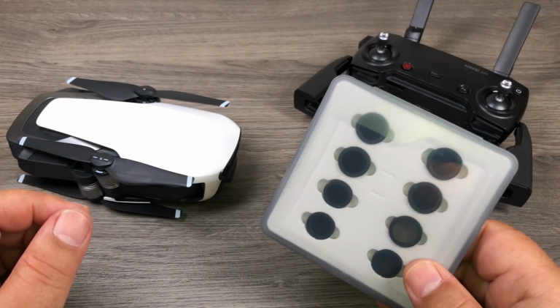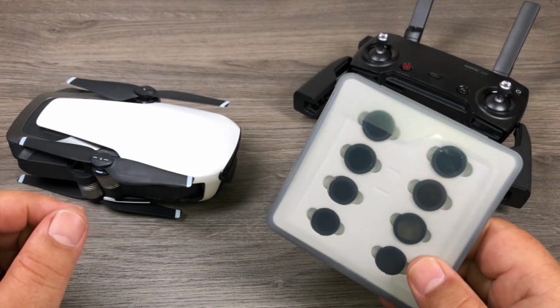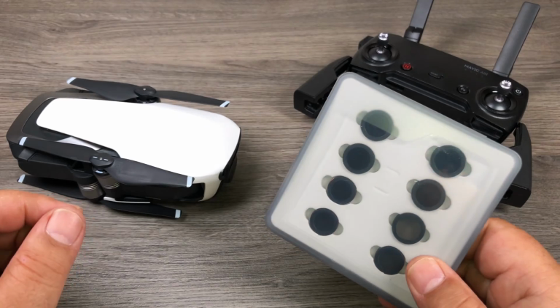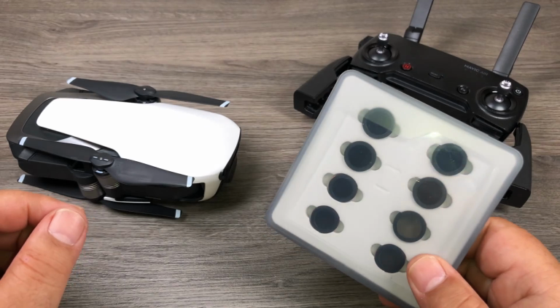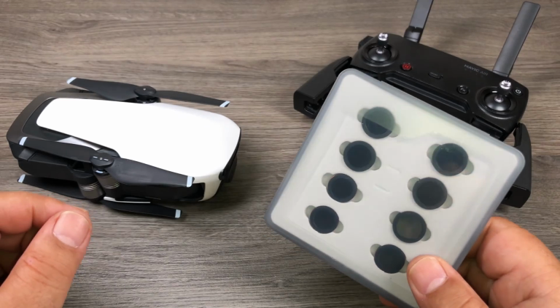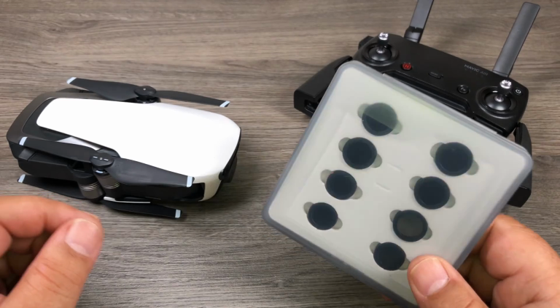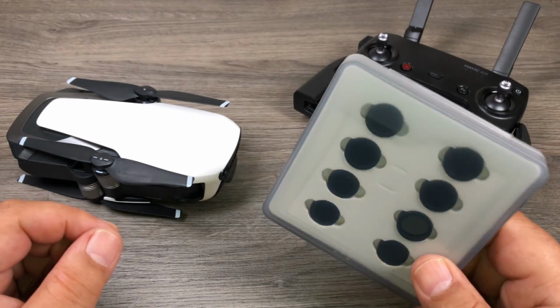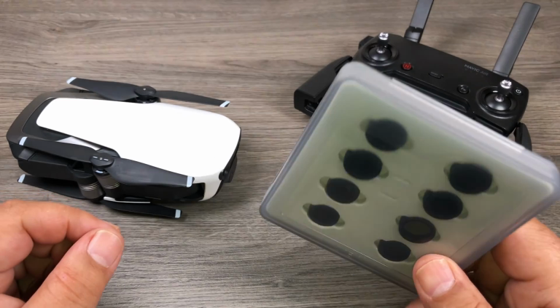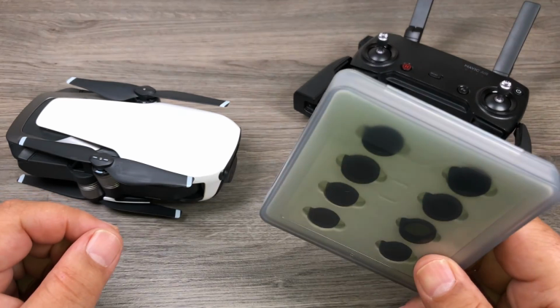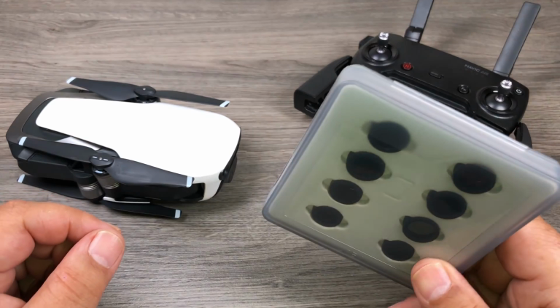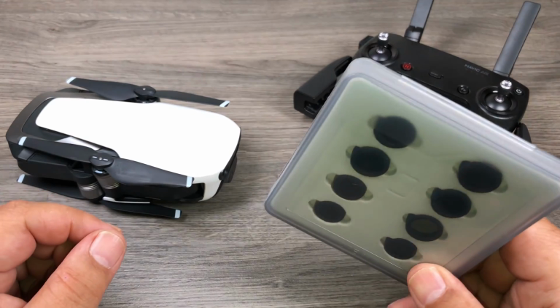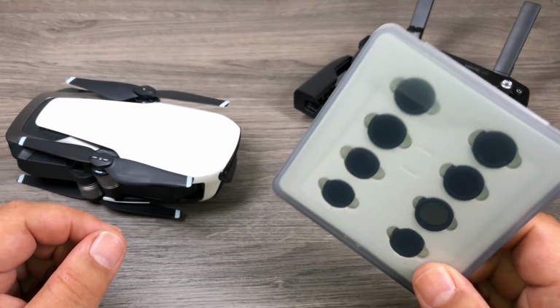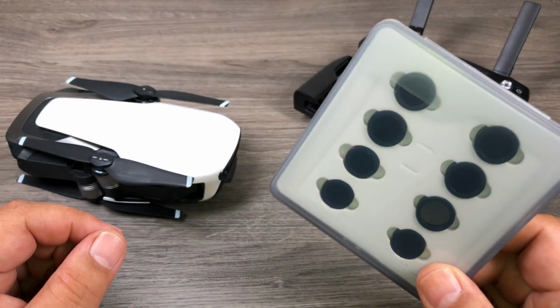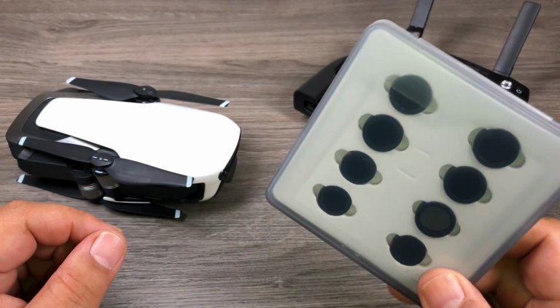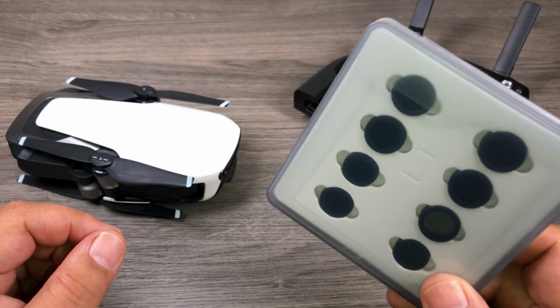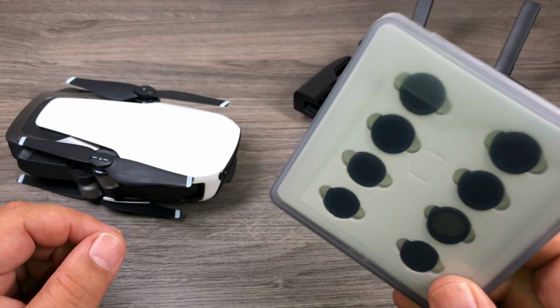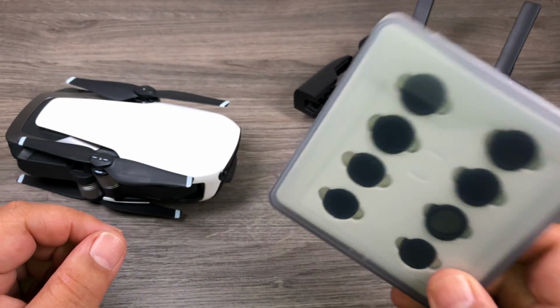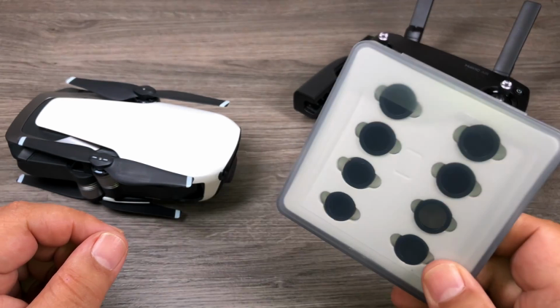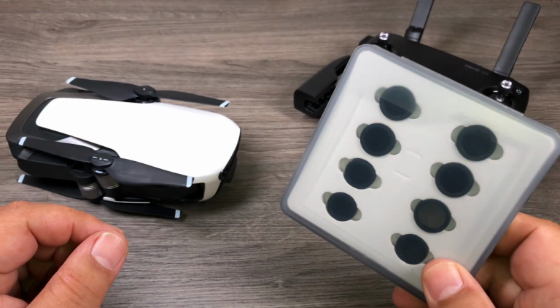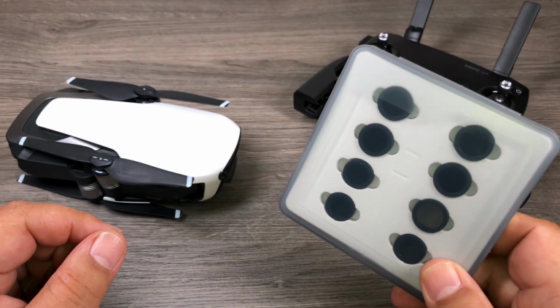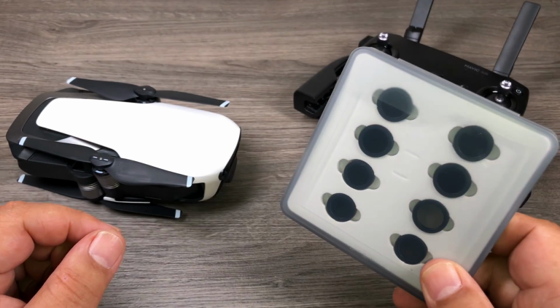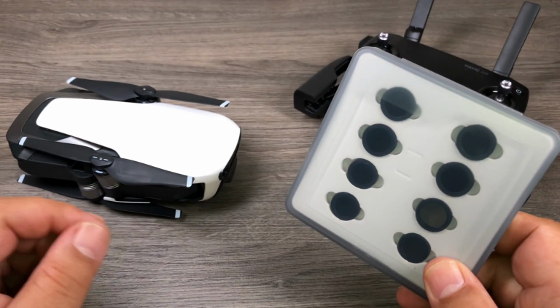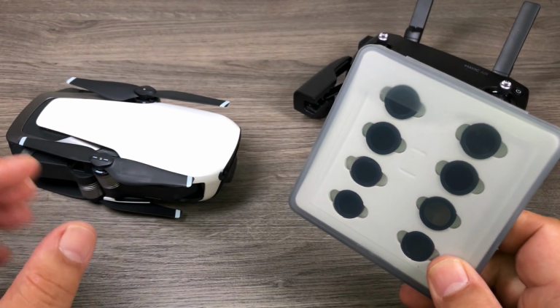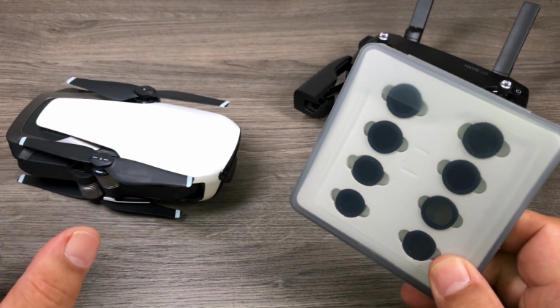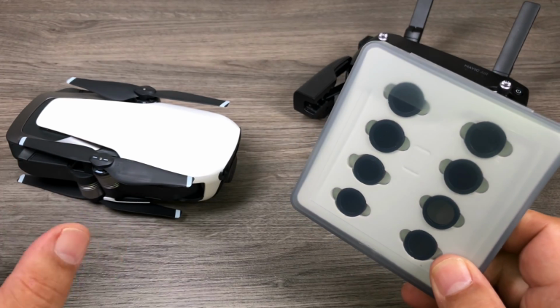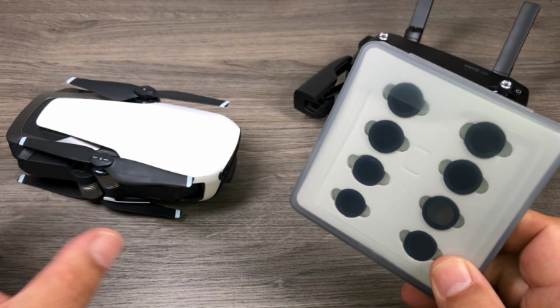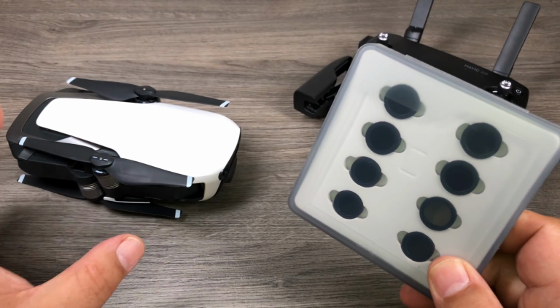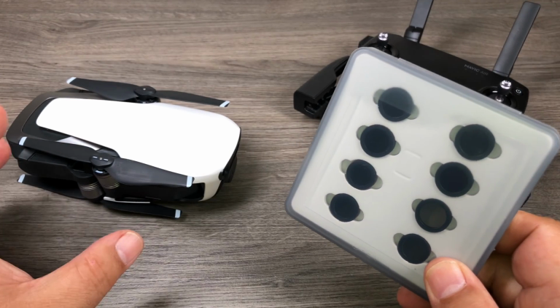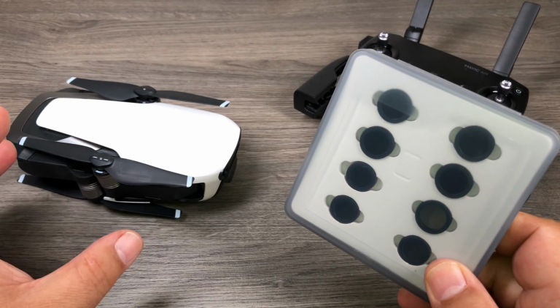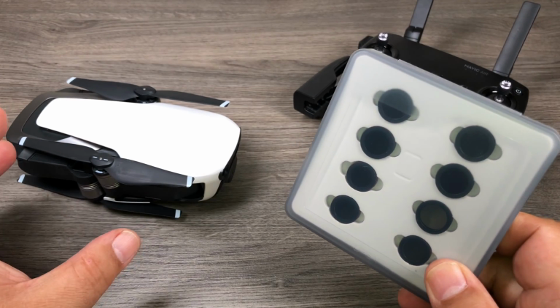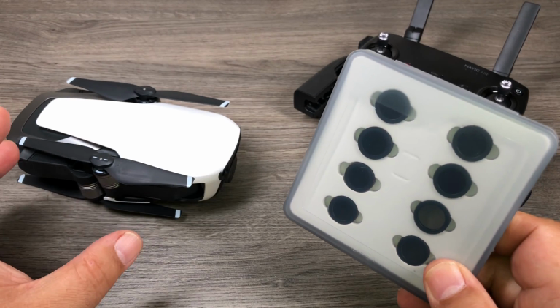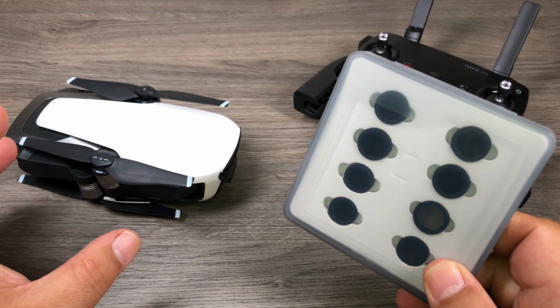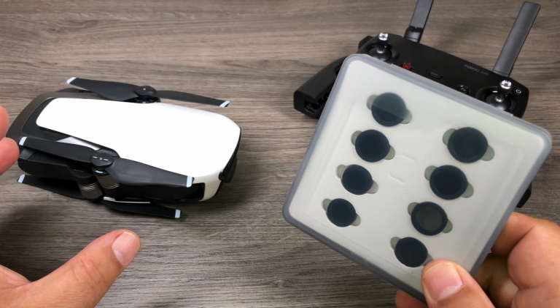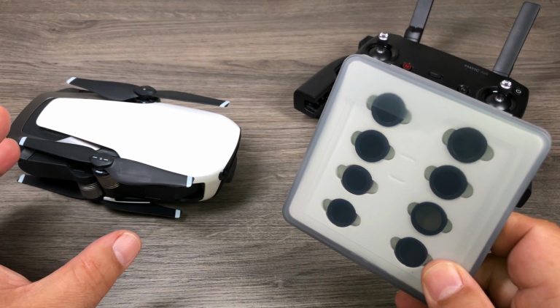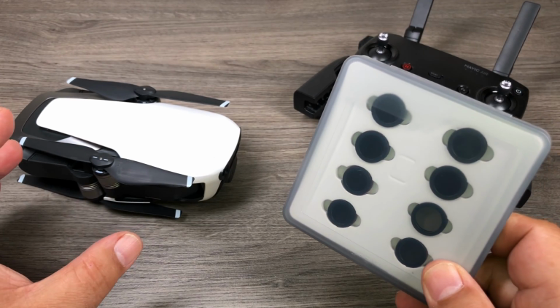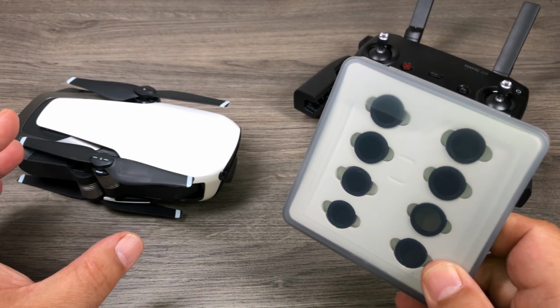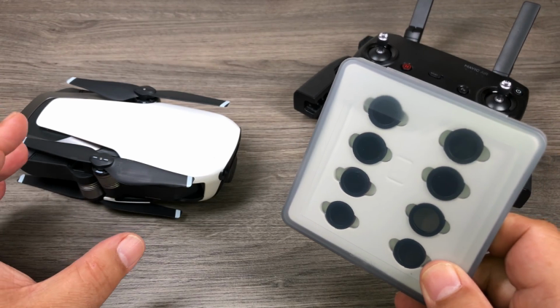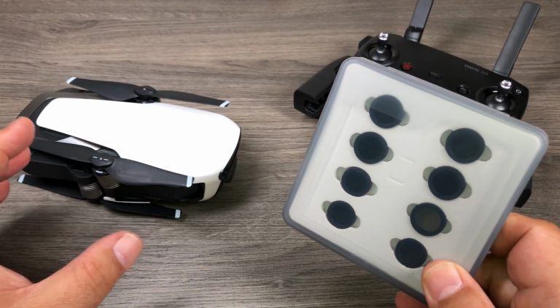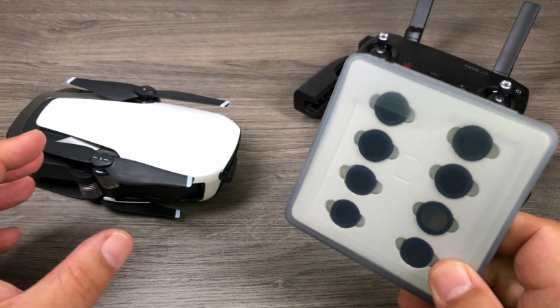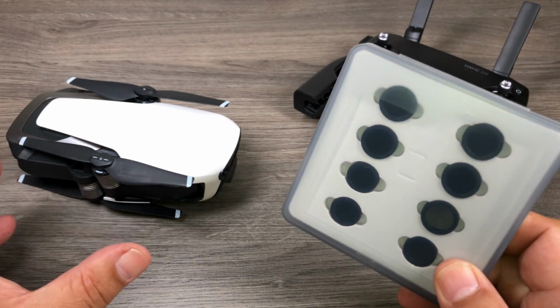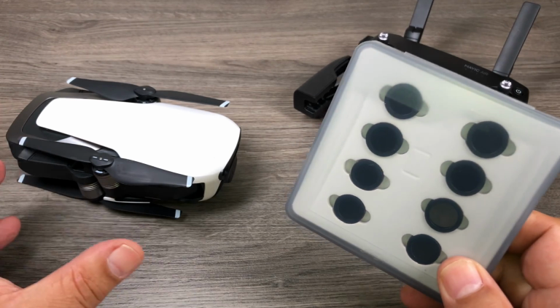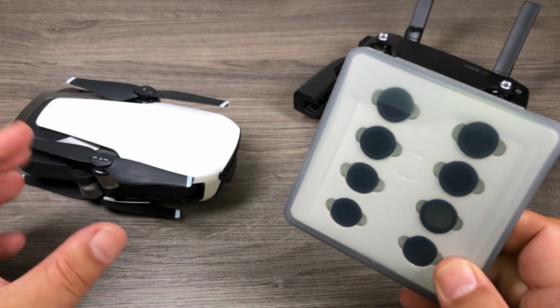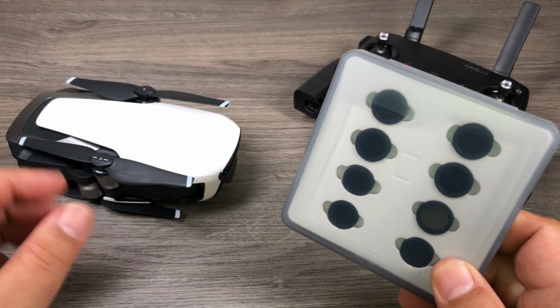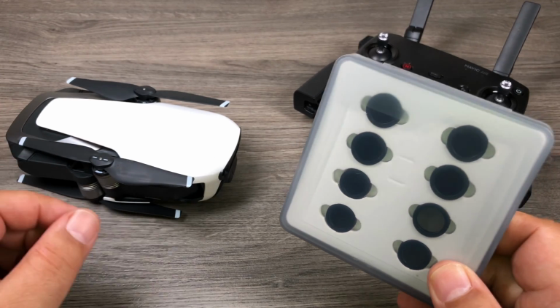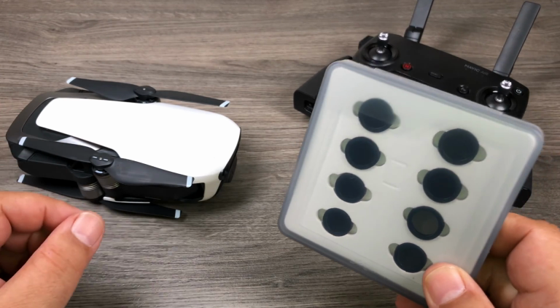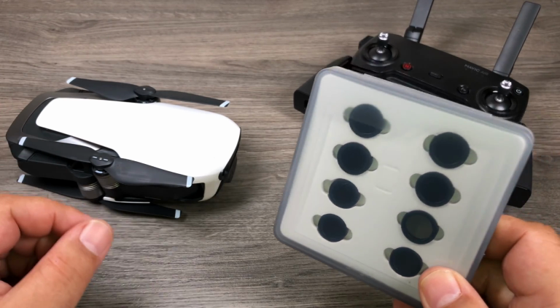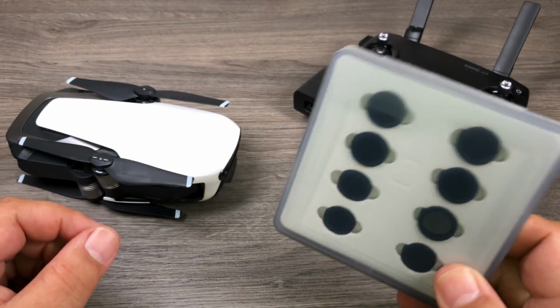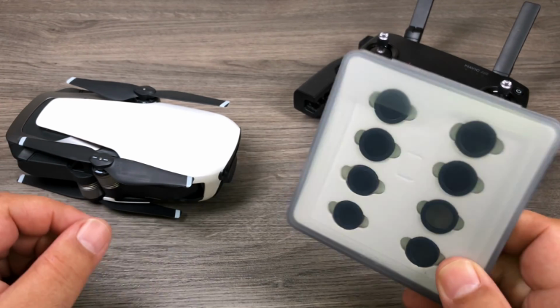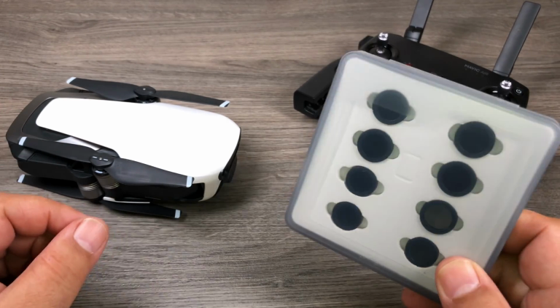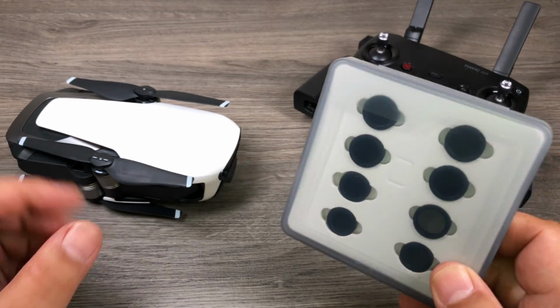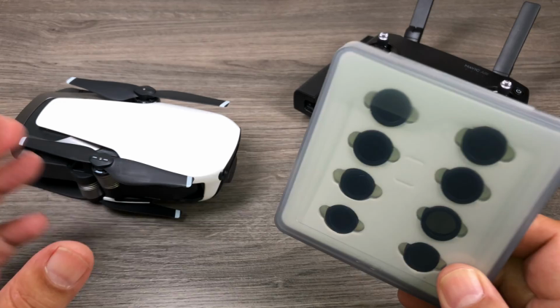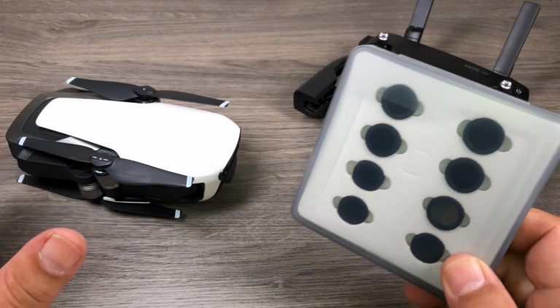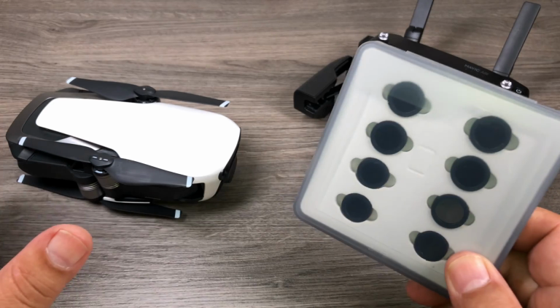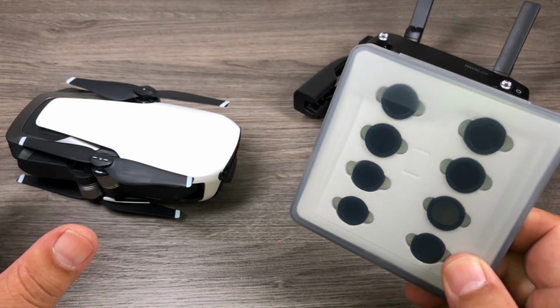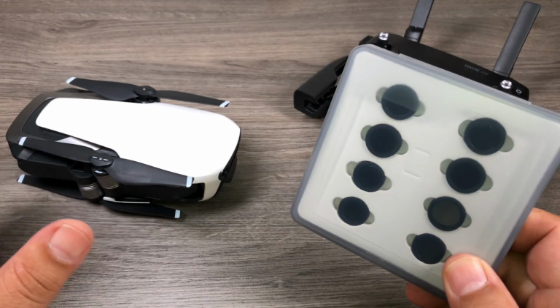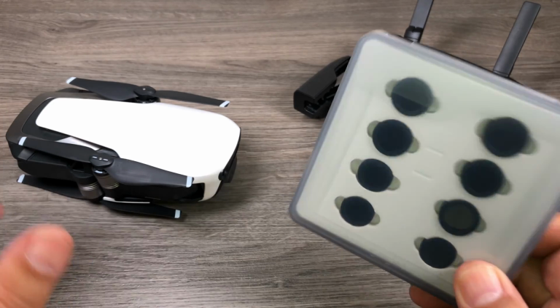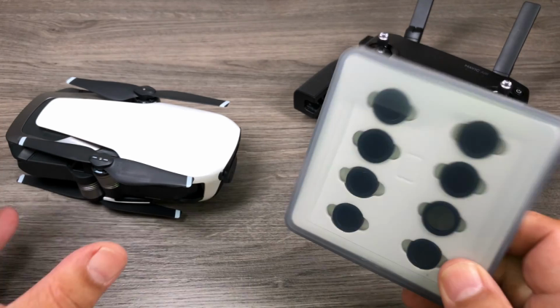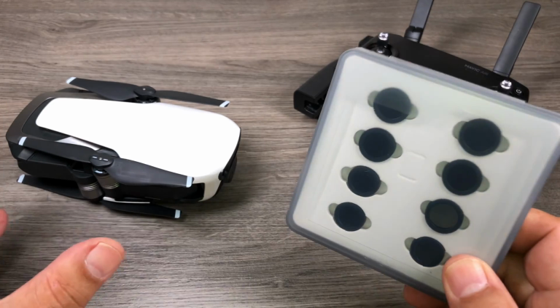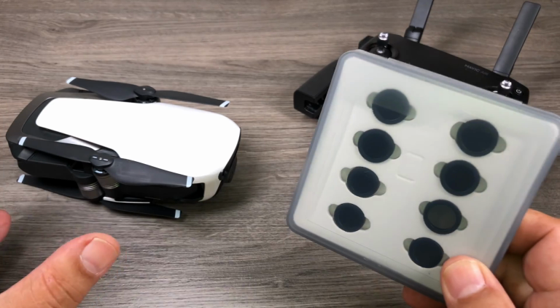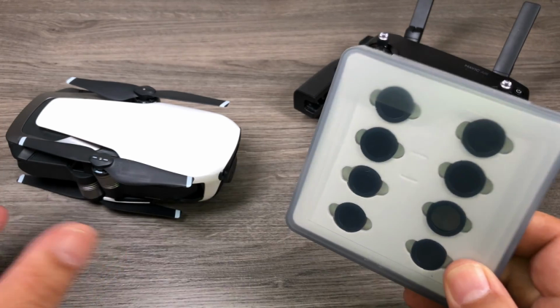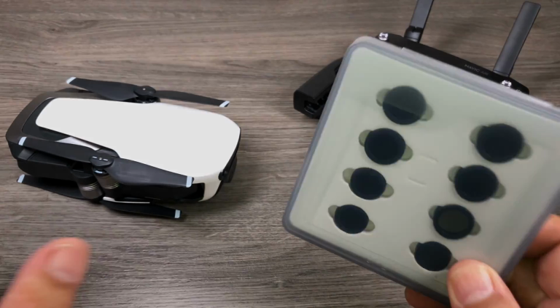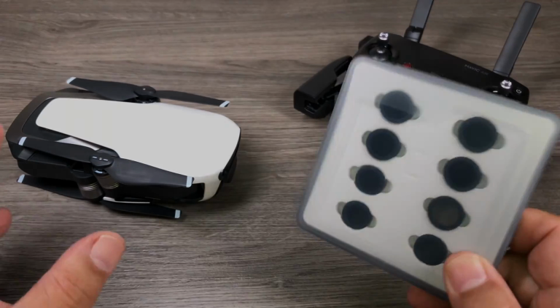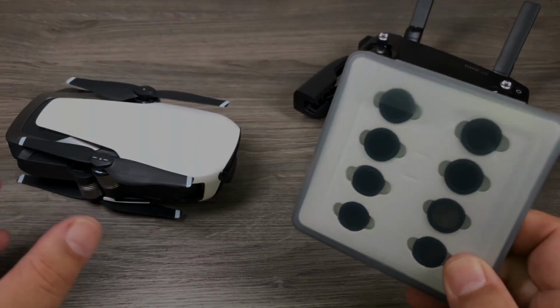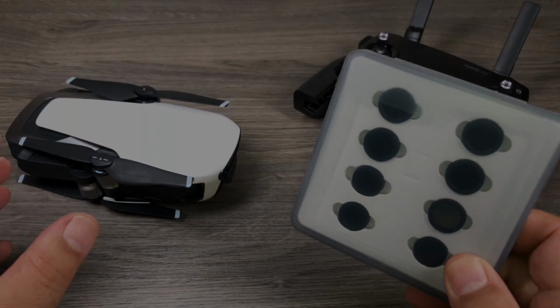G'day folks, today we are going to talk about ND filters for the DJI Mavic Air. We're going to talk about when and why you would want to use them.